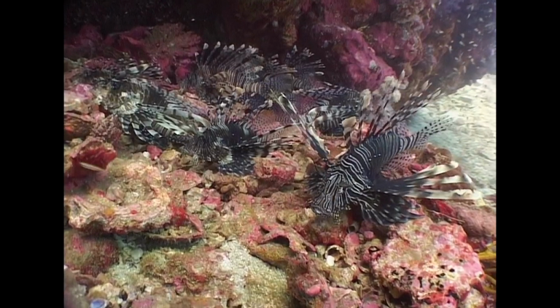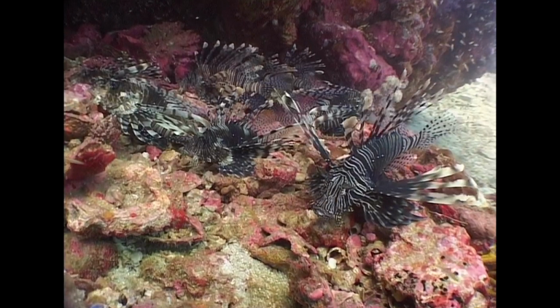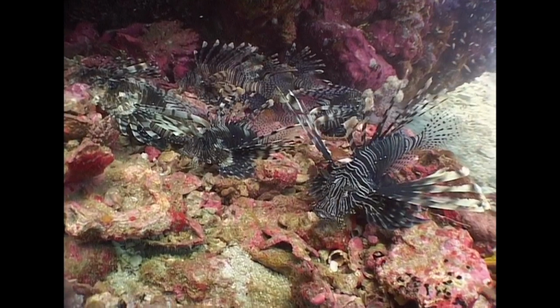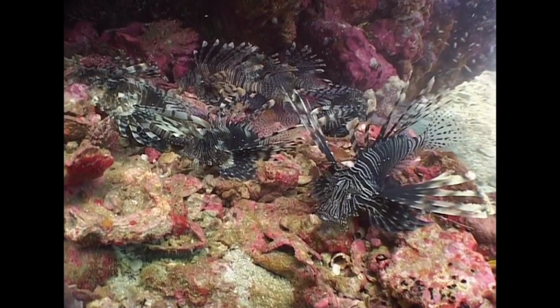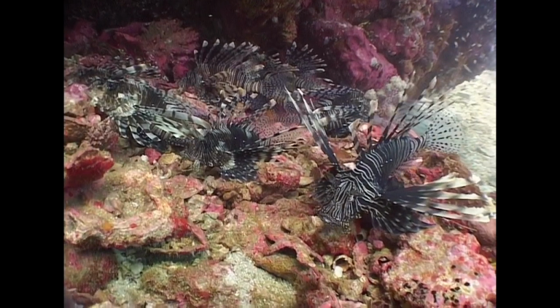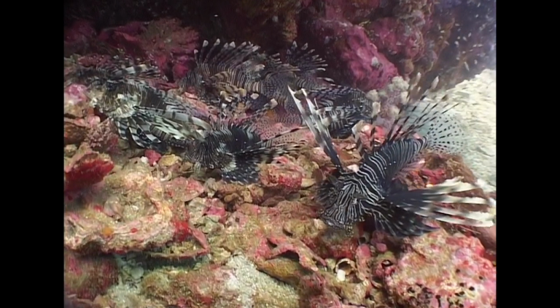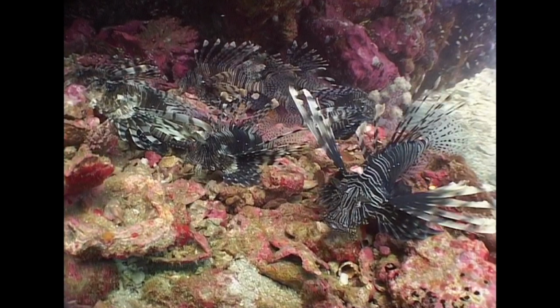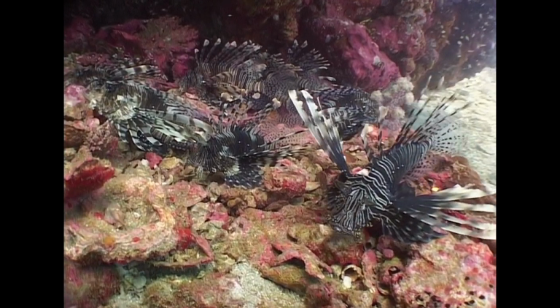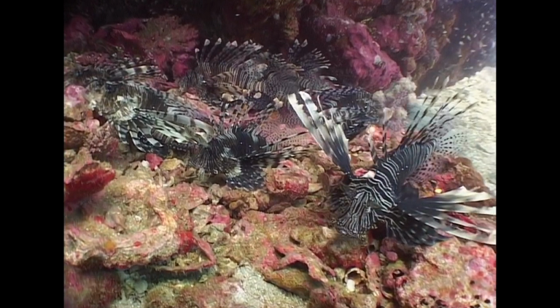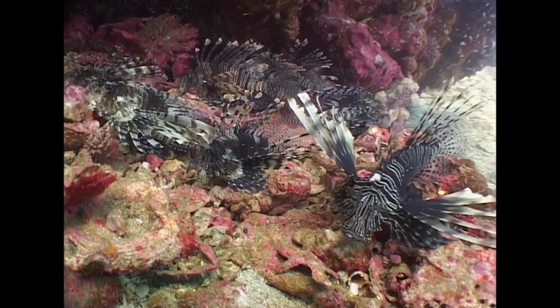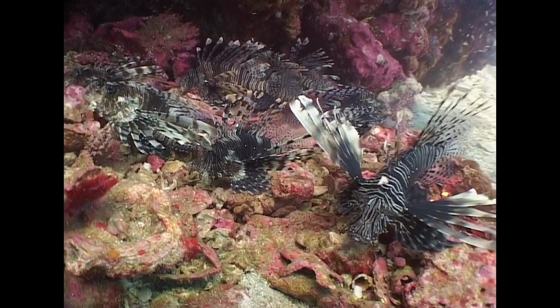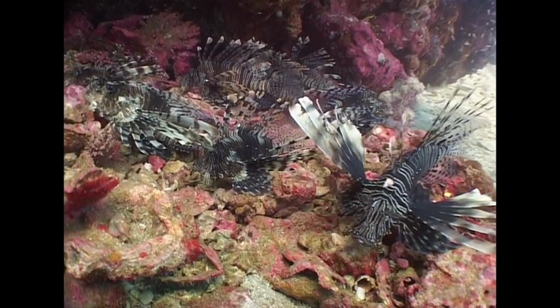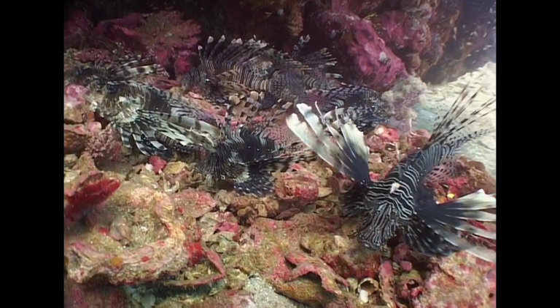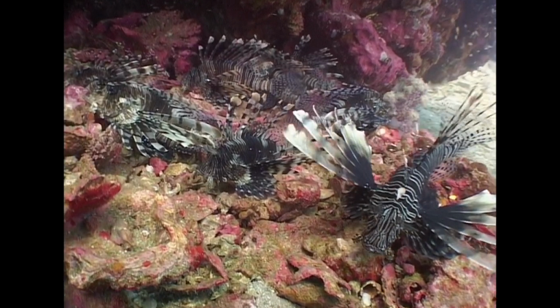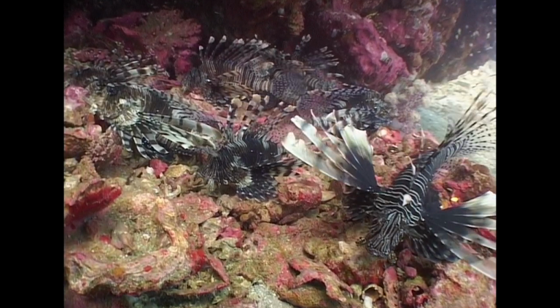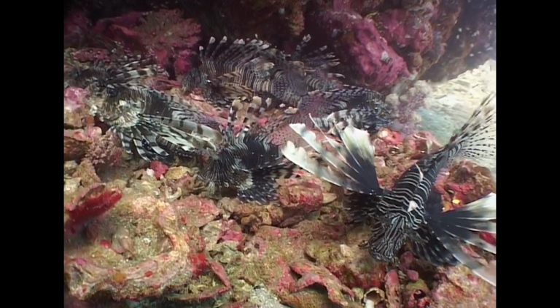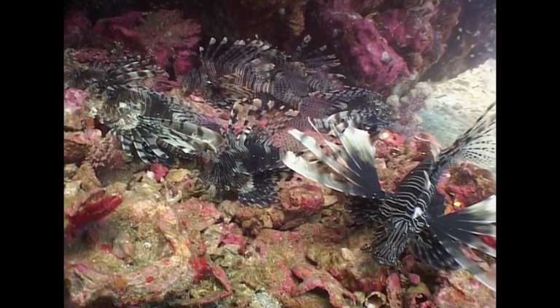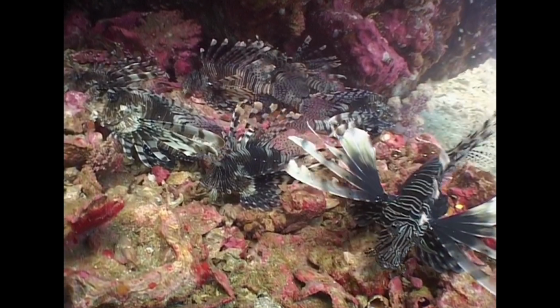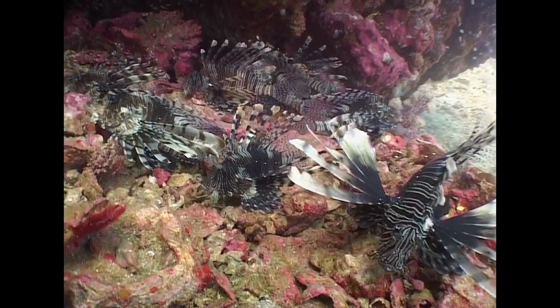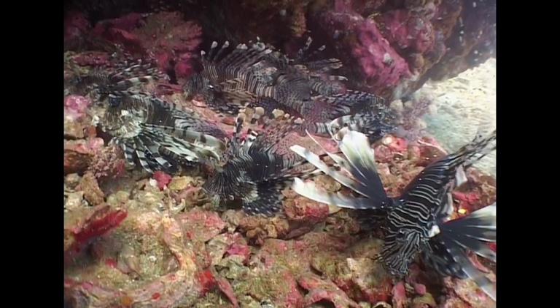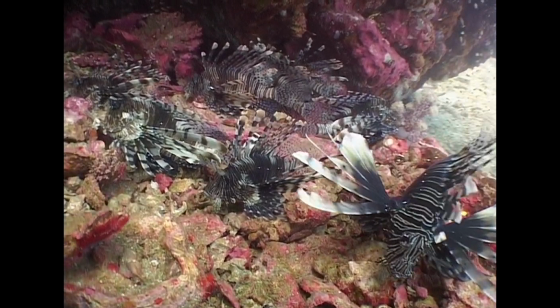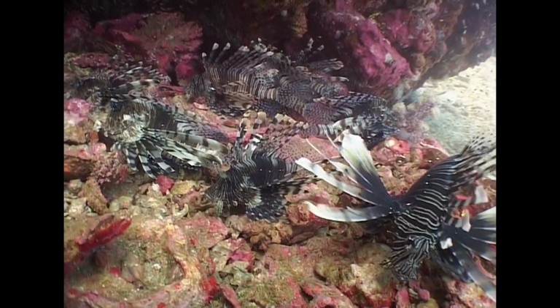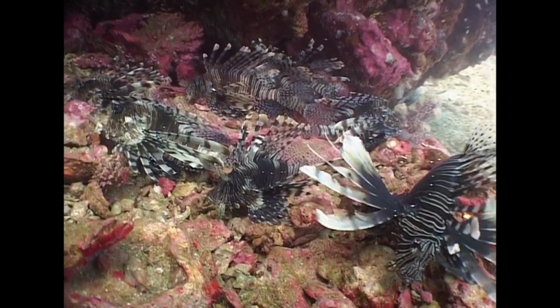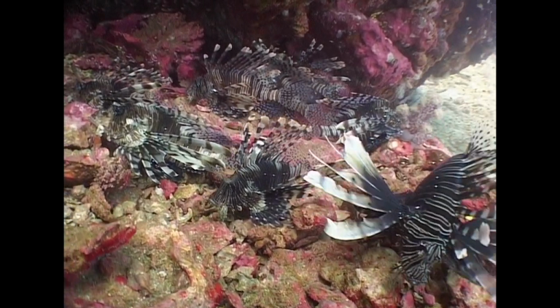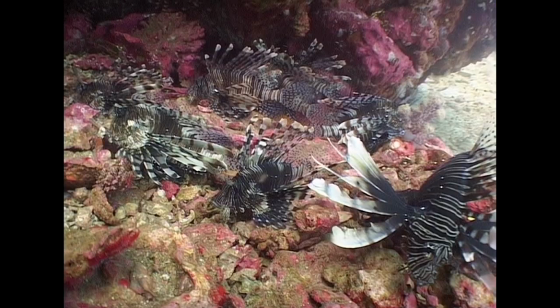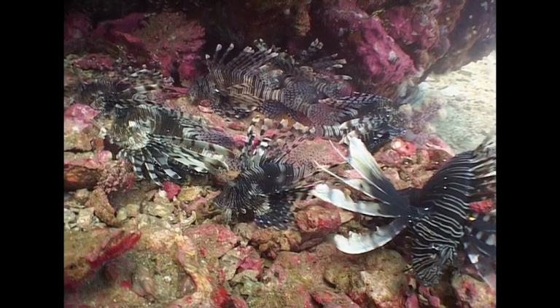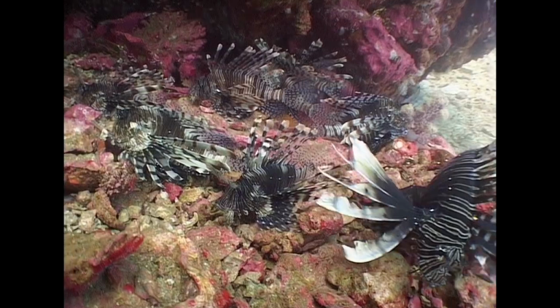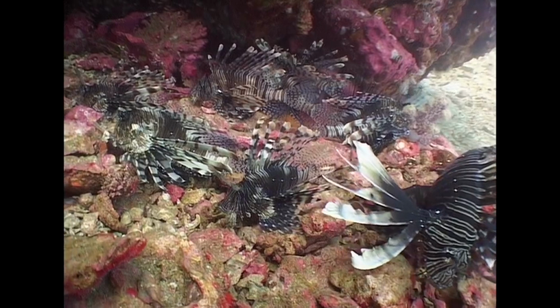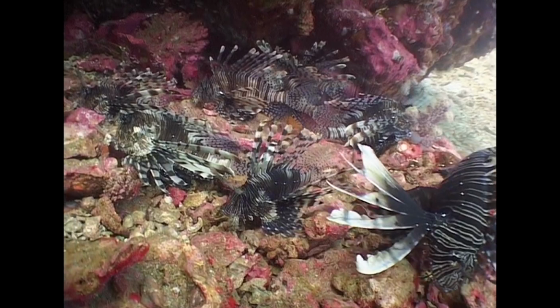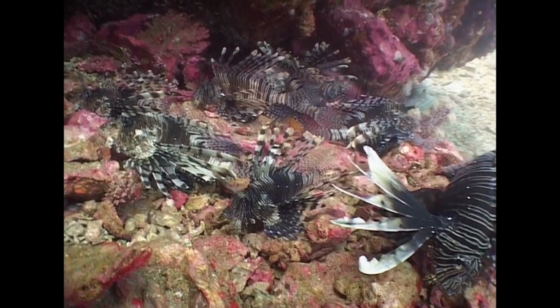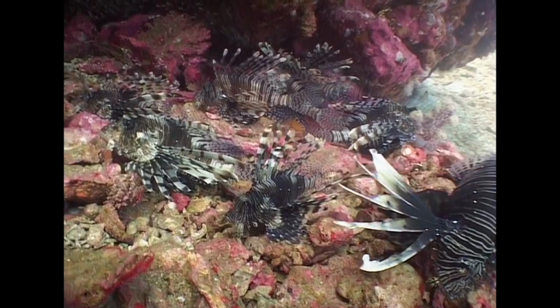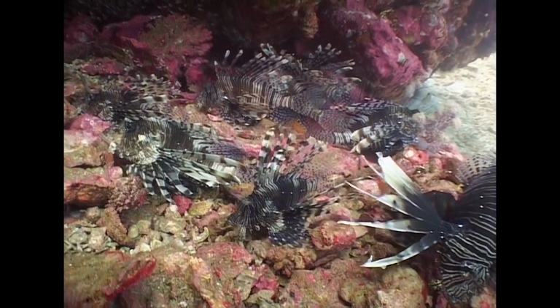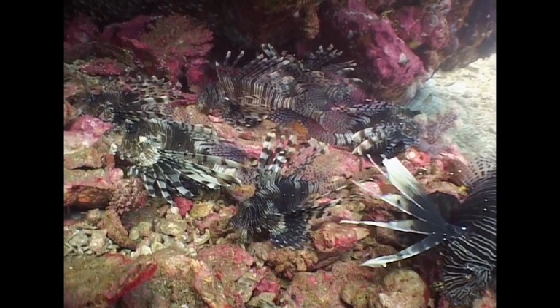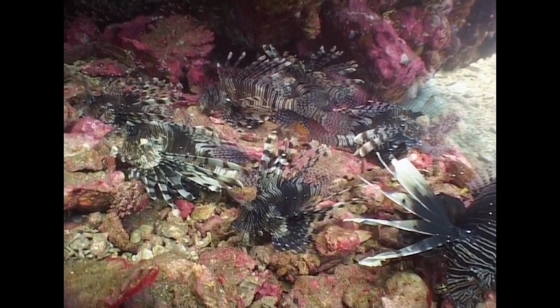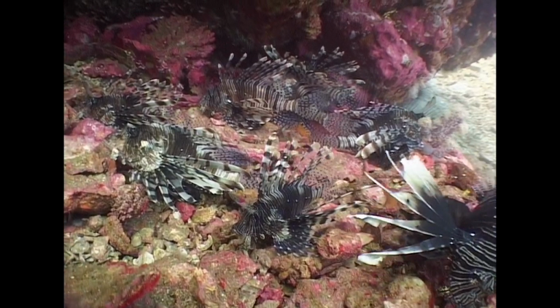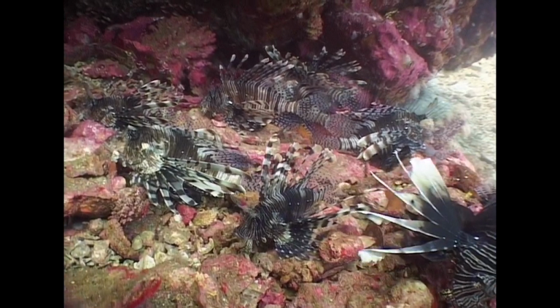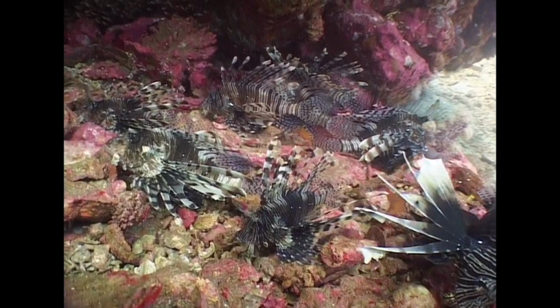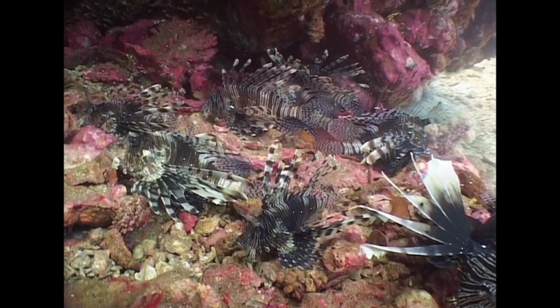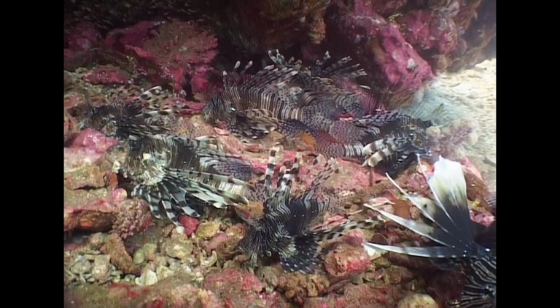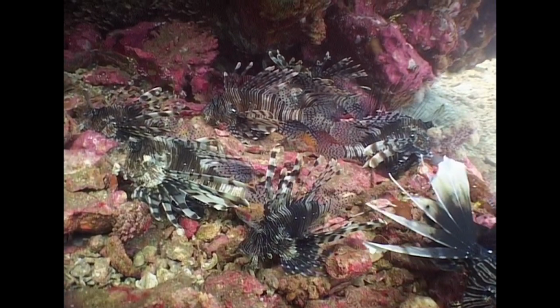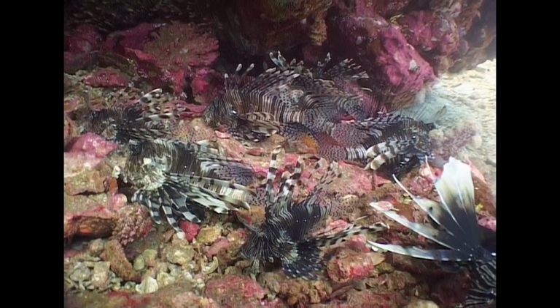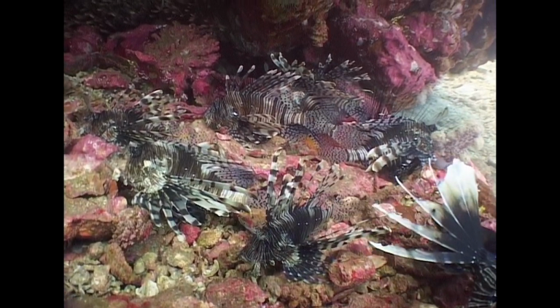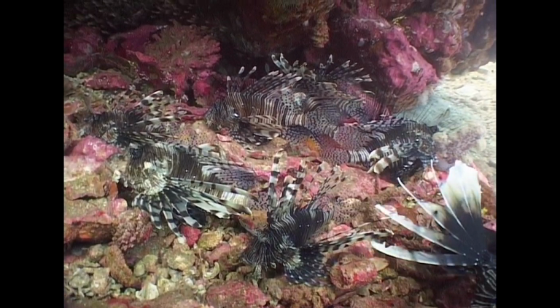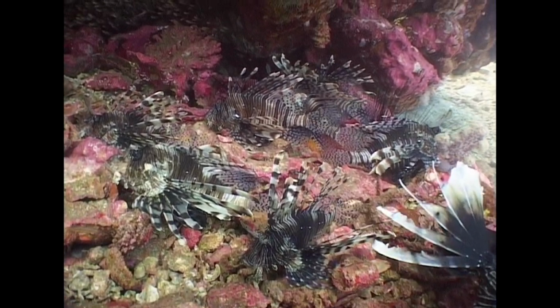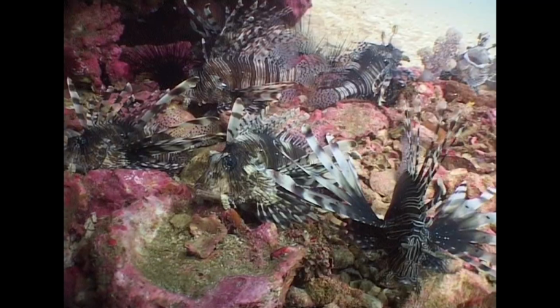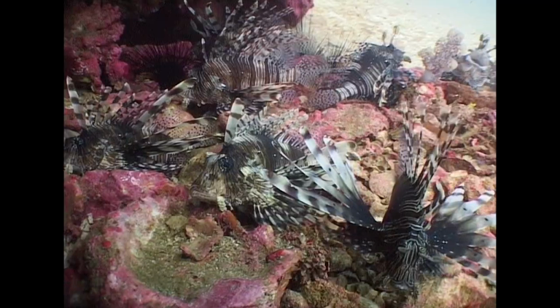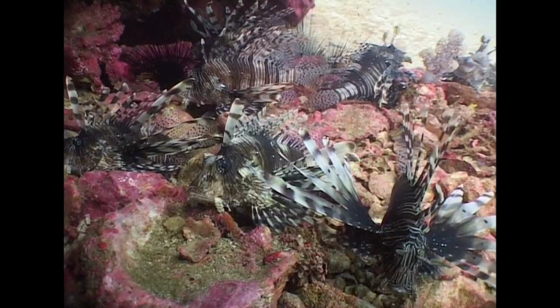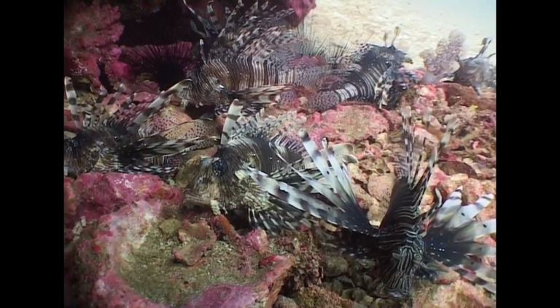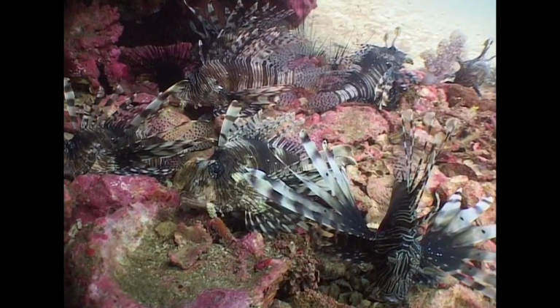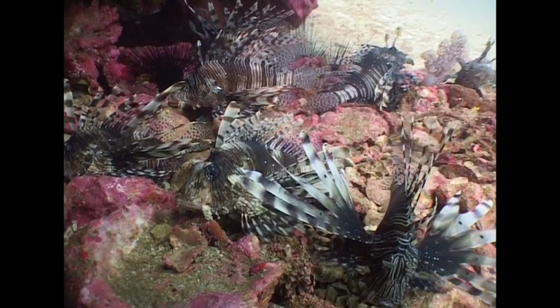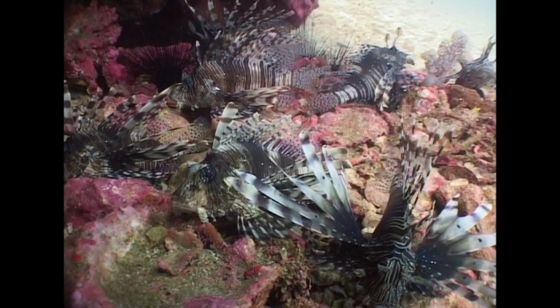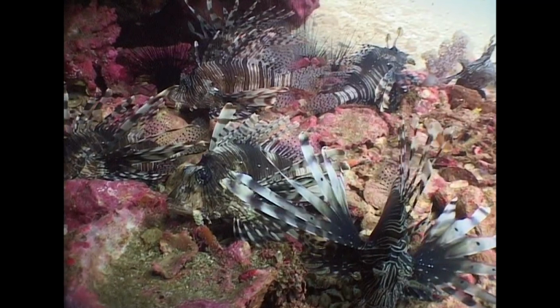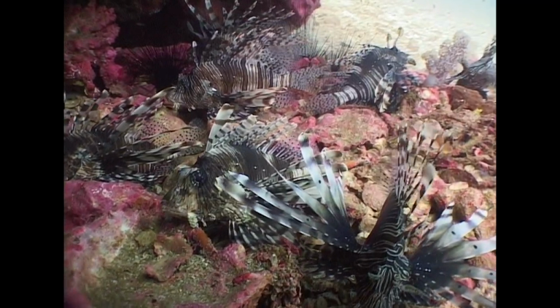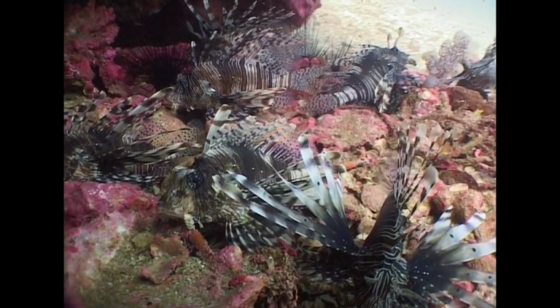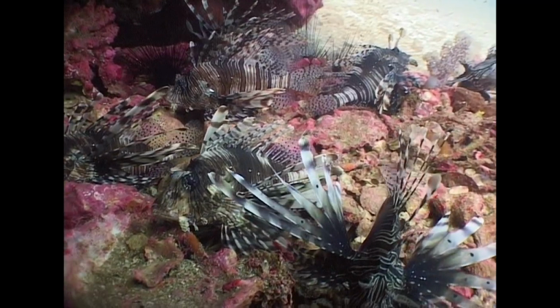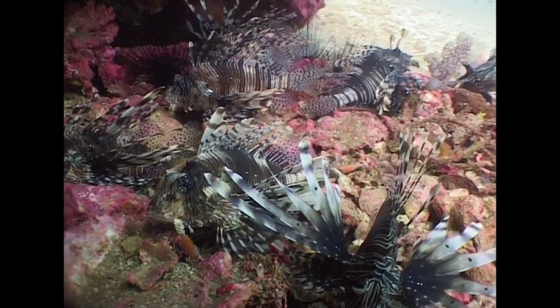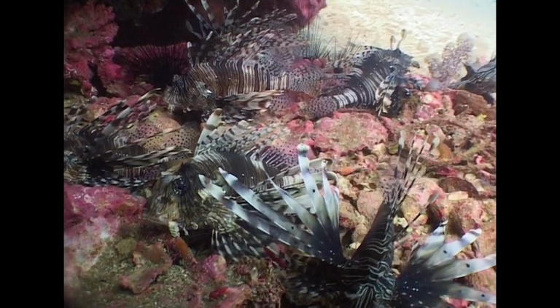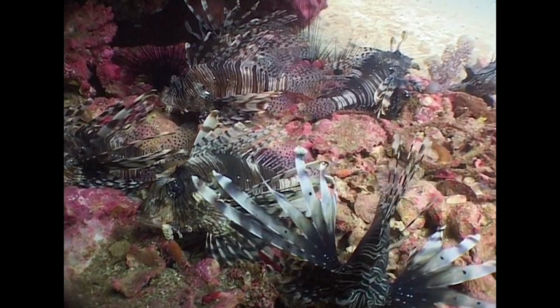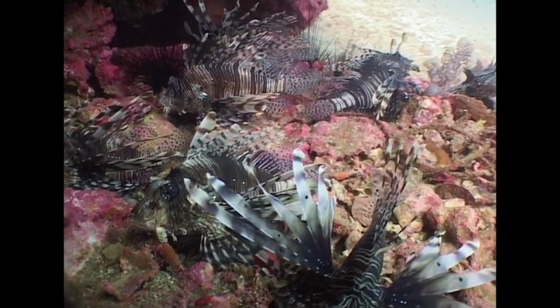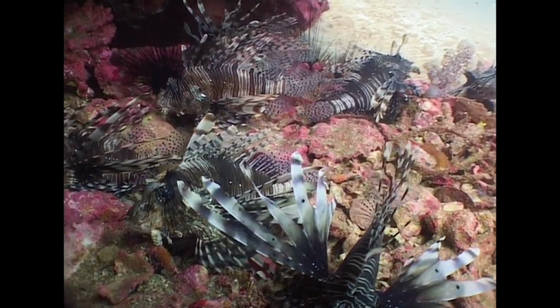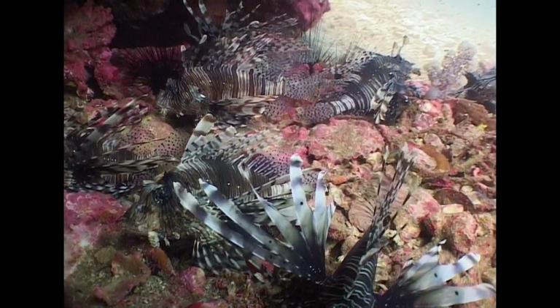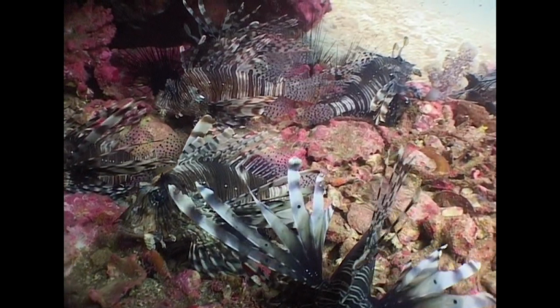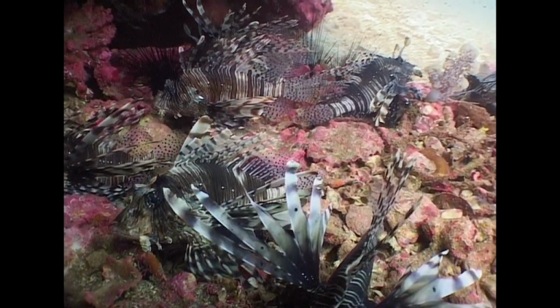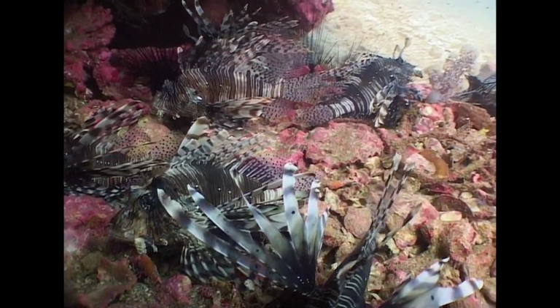Lionfish sometimes form small communities, such as here at Richelieu Rock, where as many as ten can be found resting together.